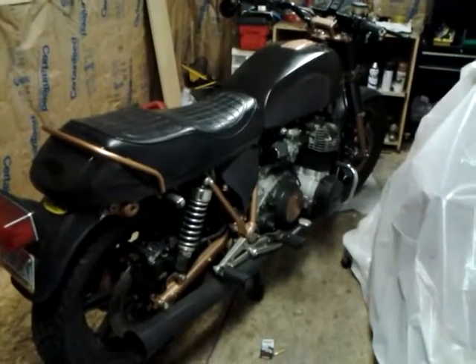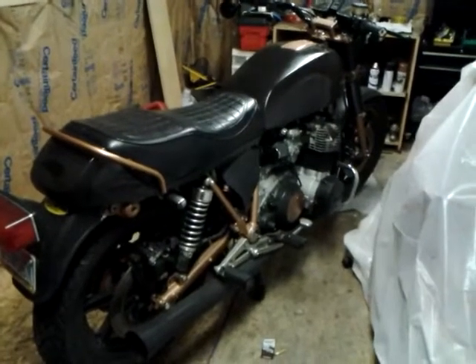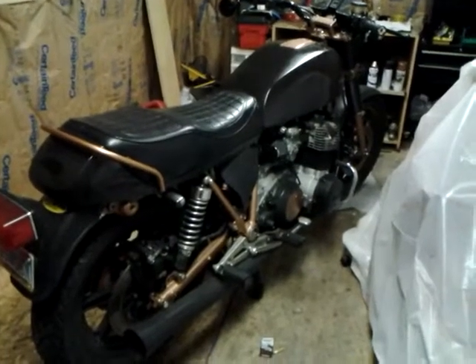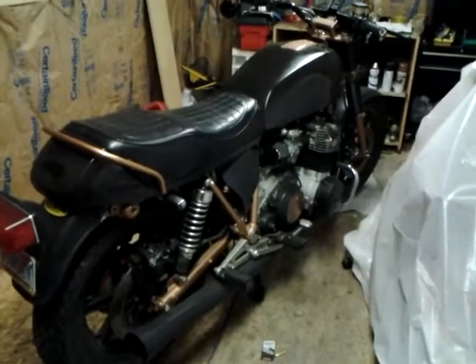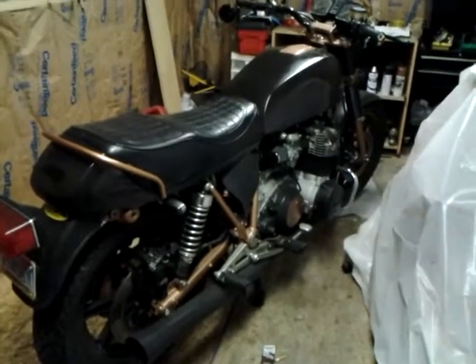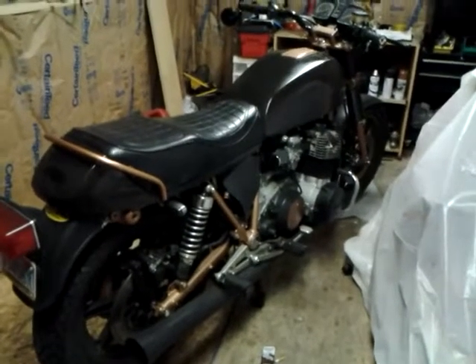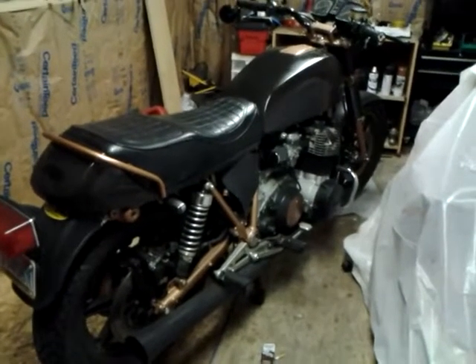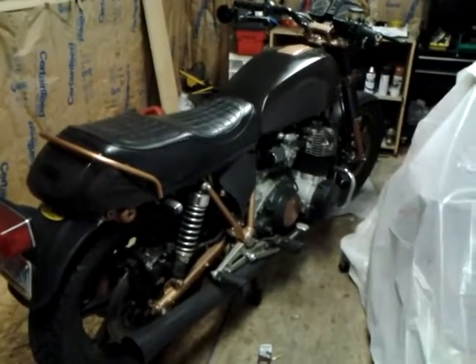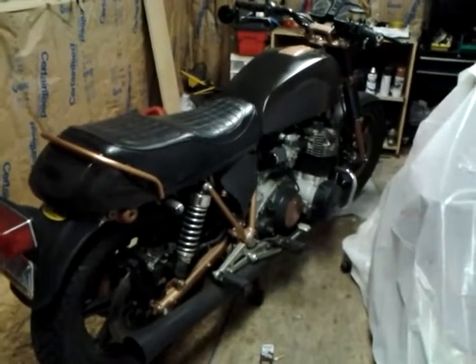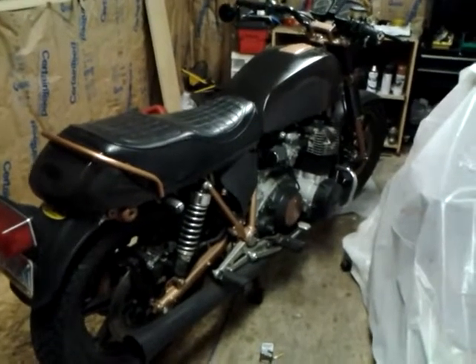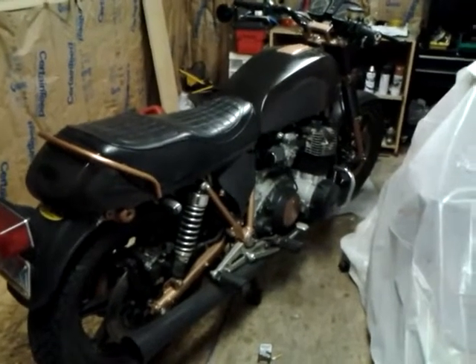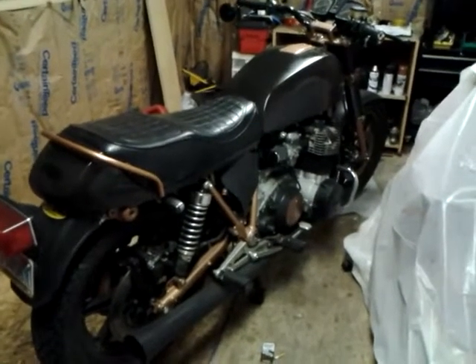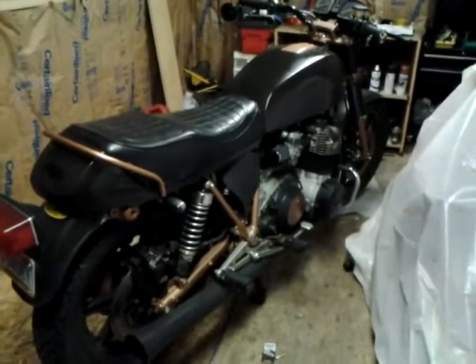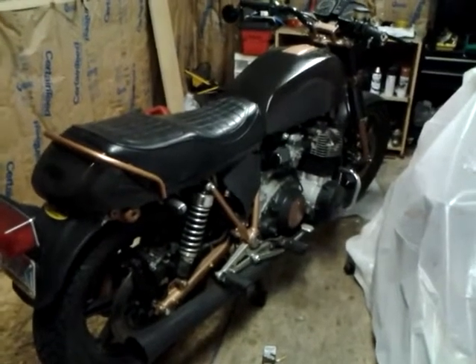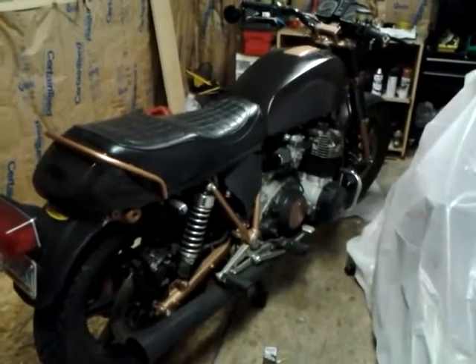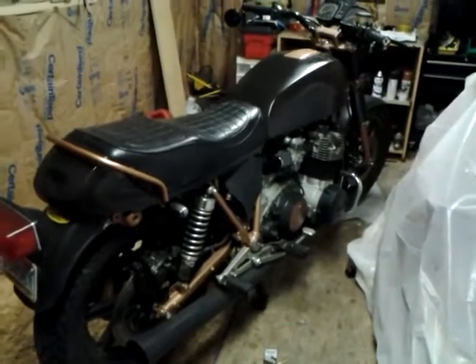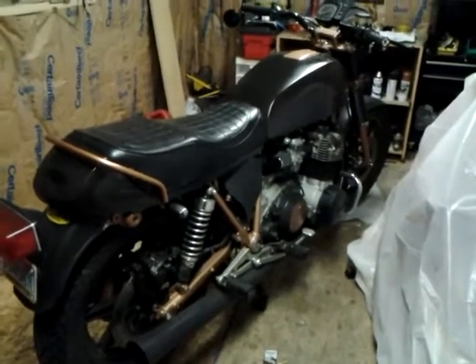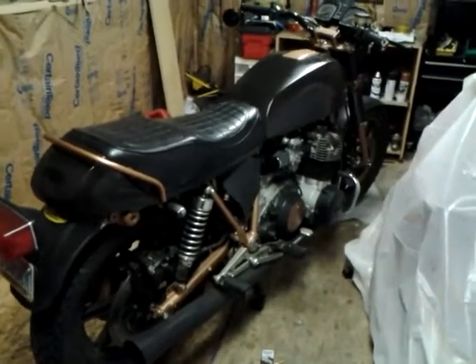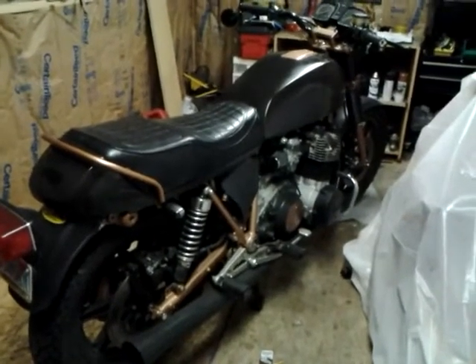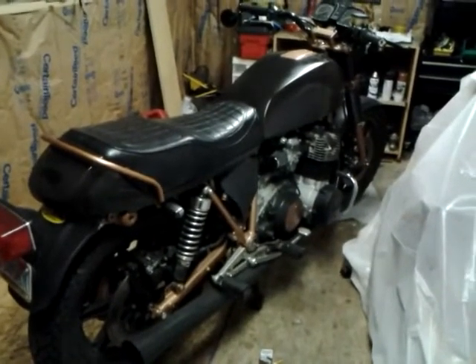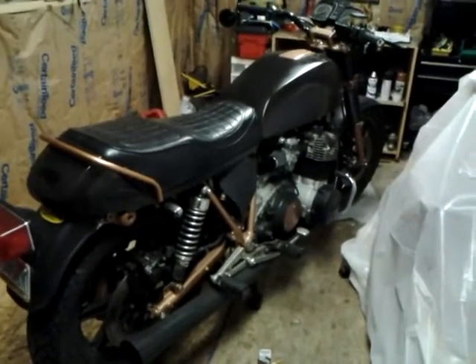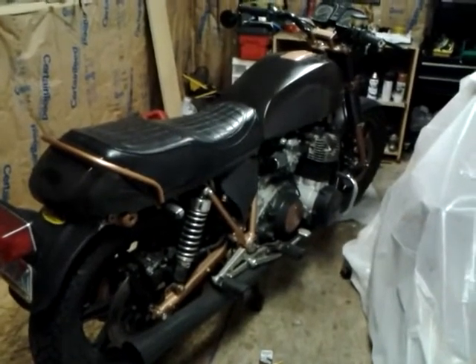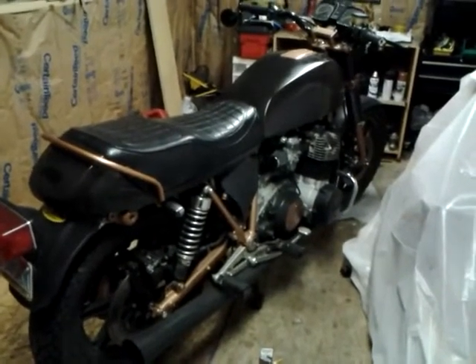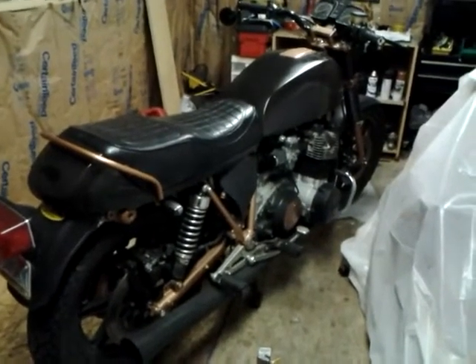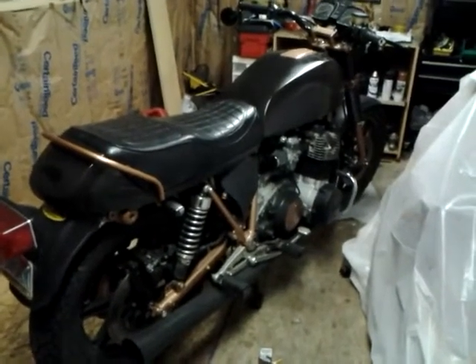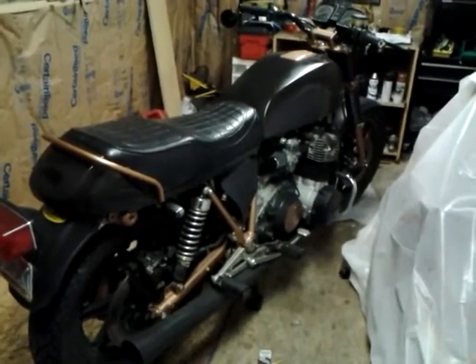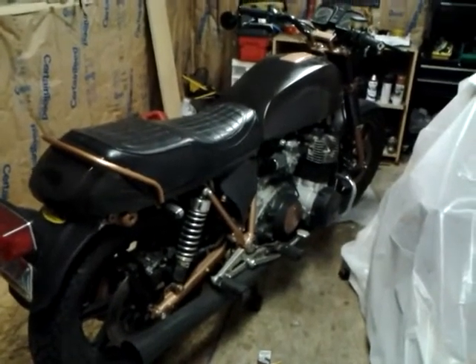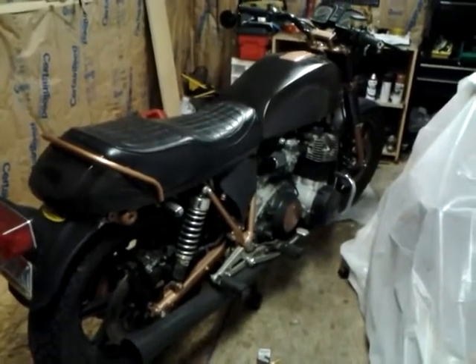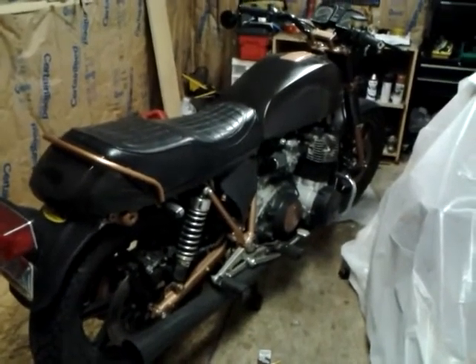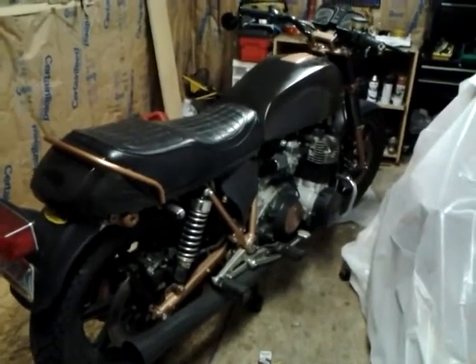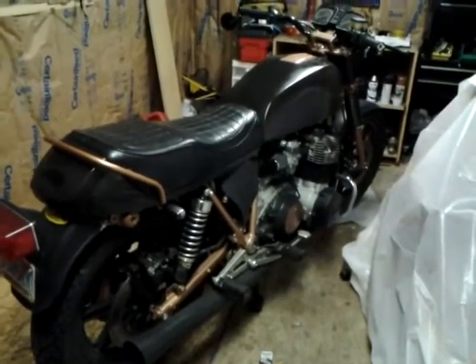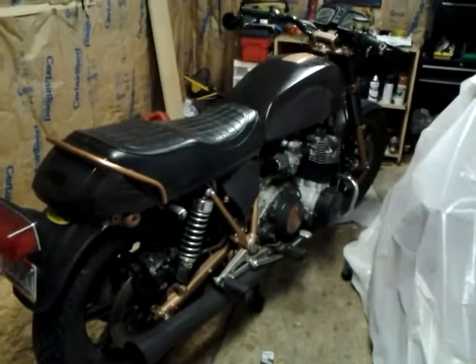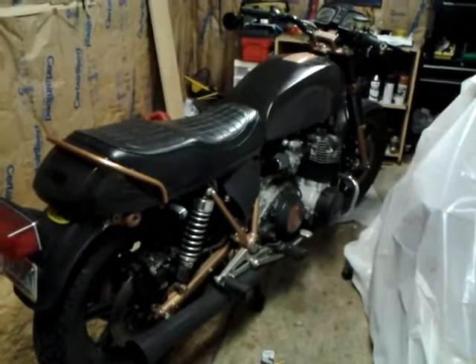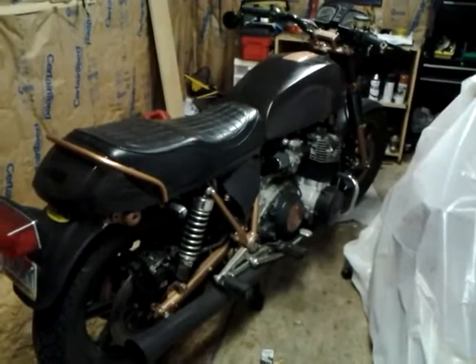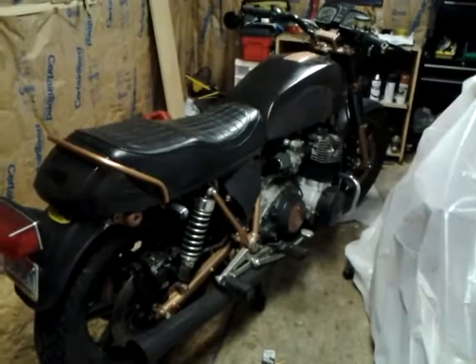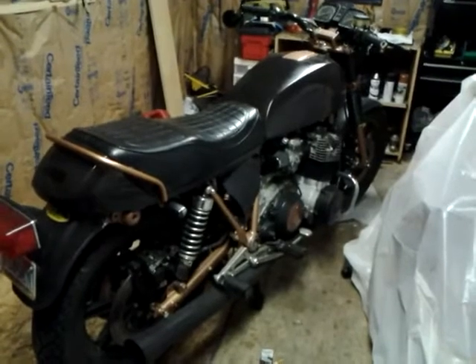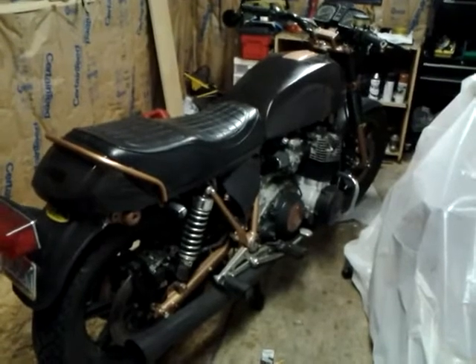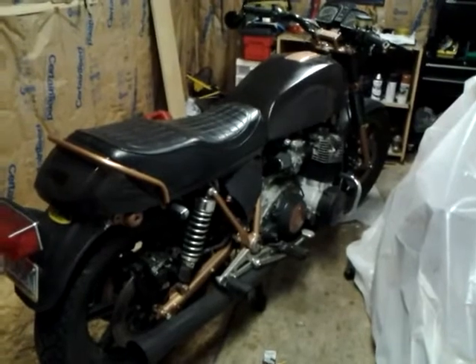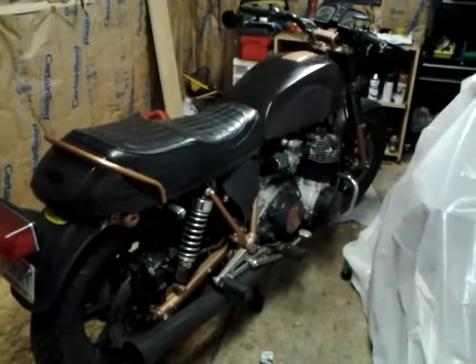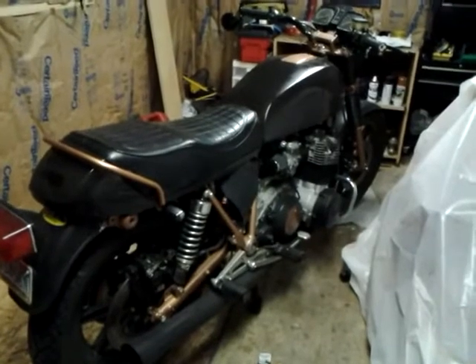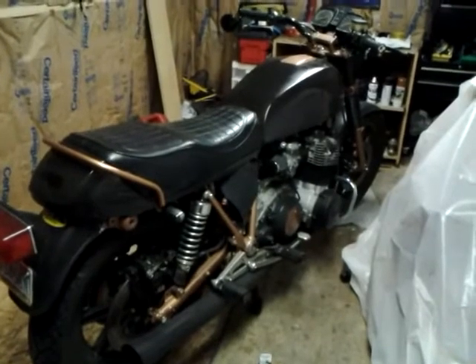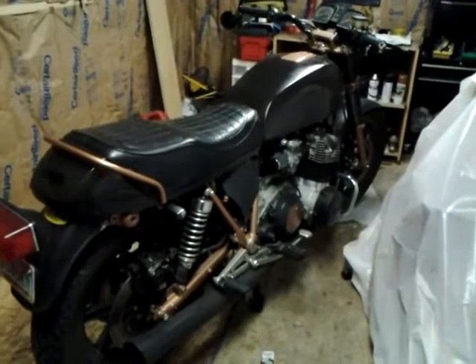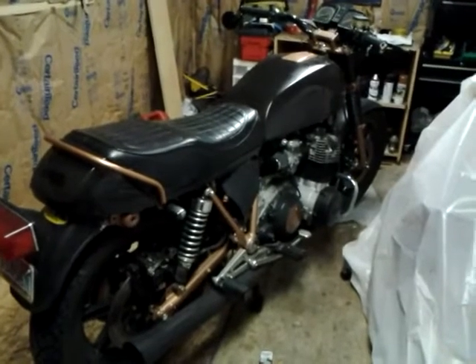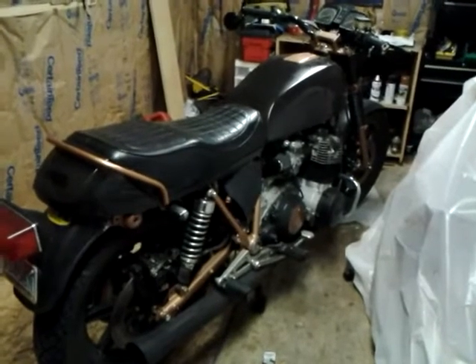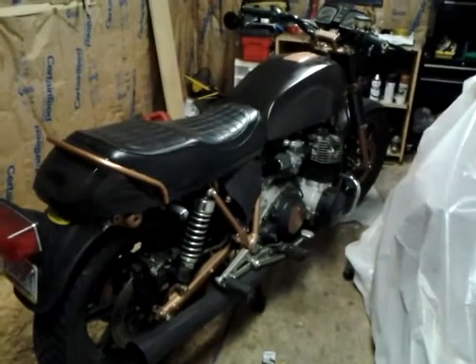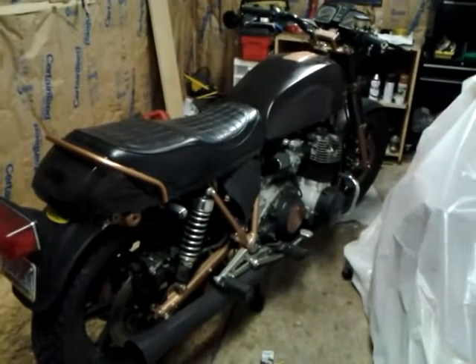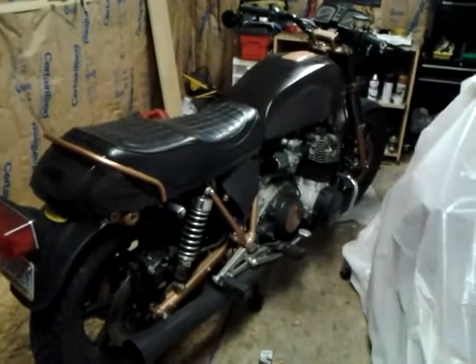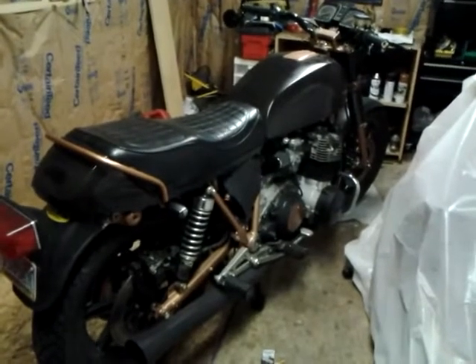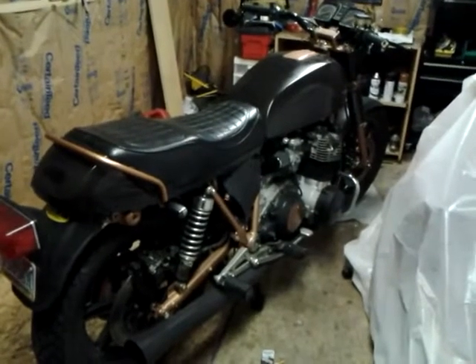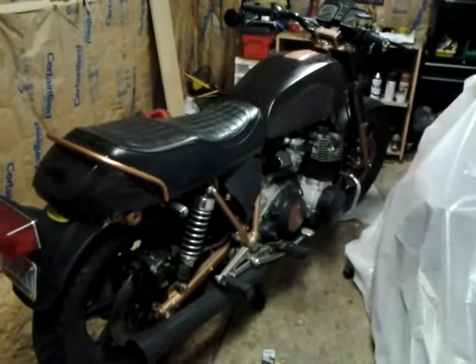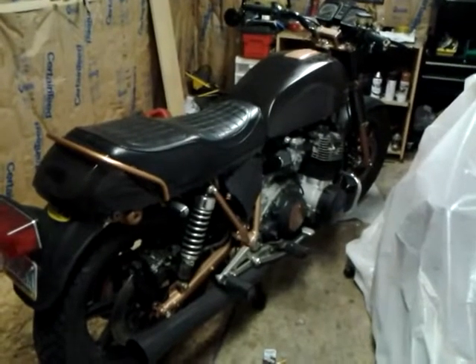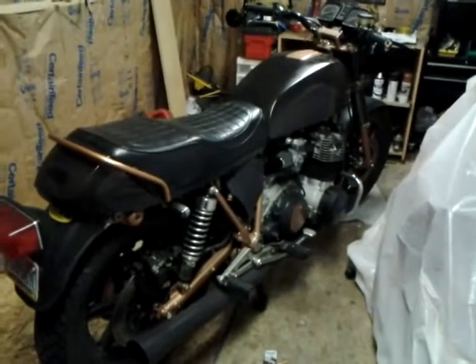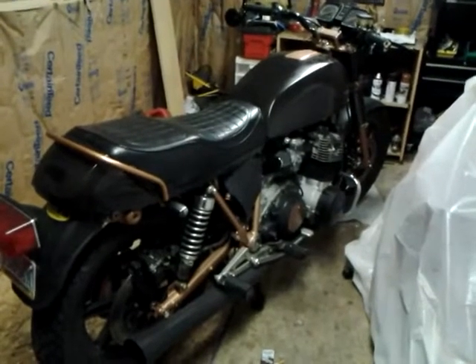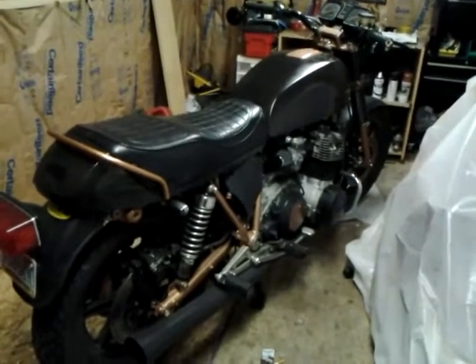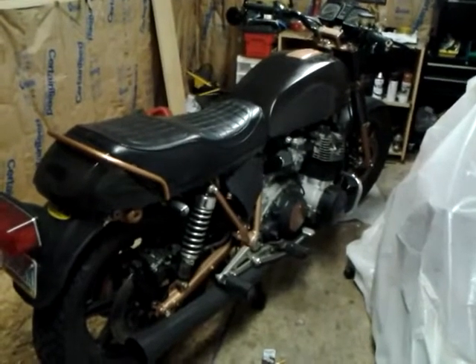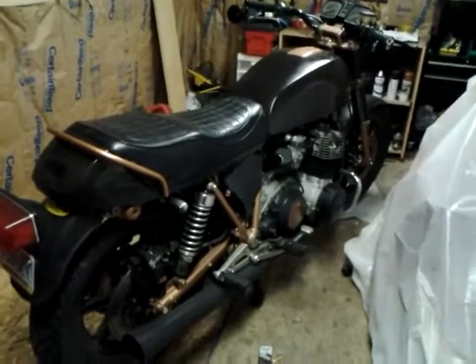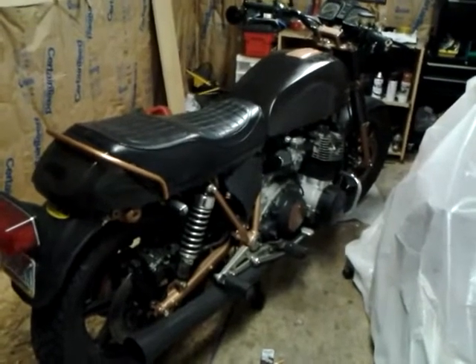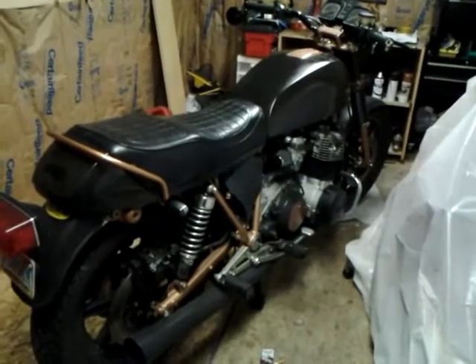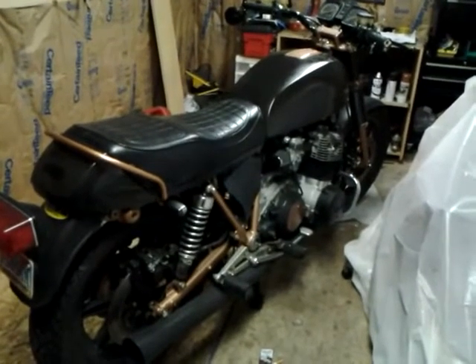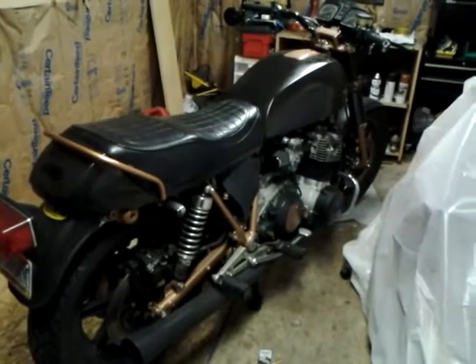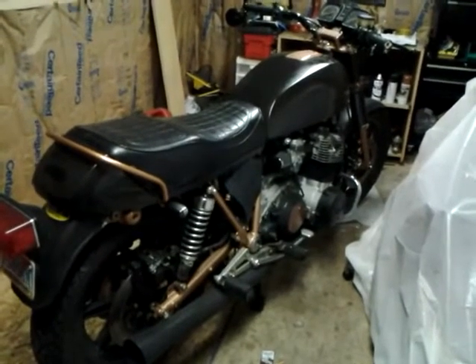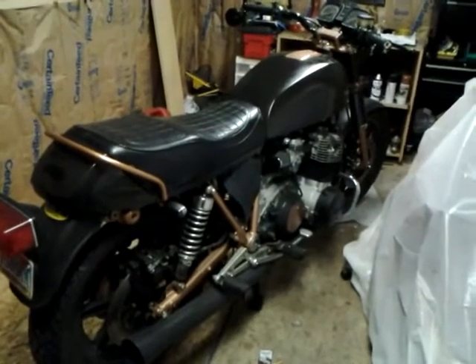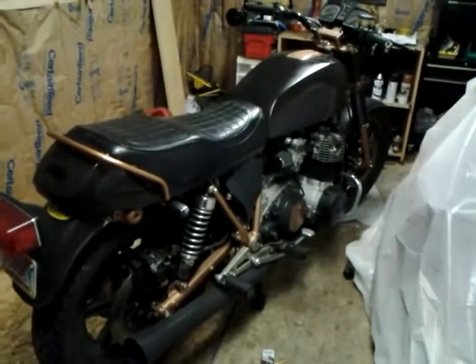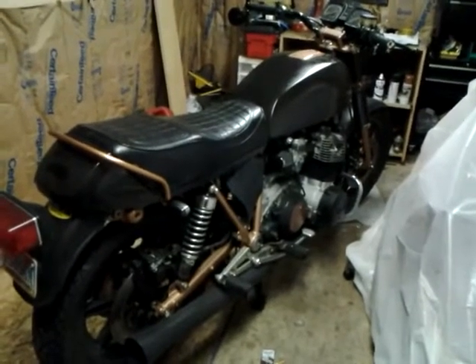Hello again. It's Craig. I've been working on the bike again, but this time I think I'm pretty close.